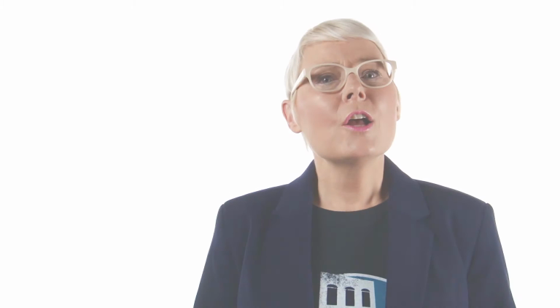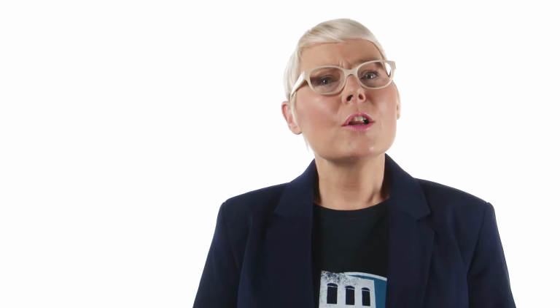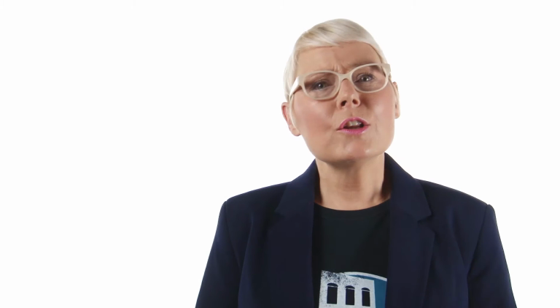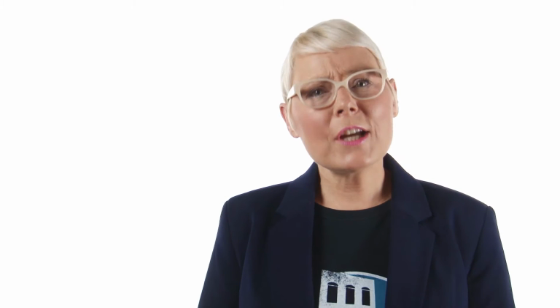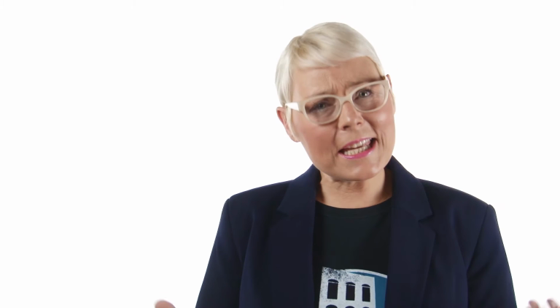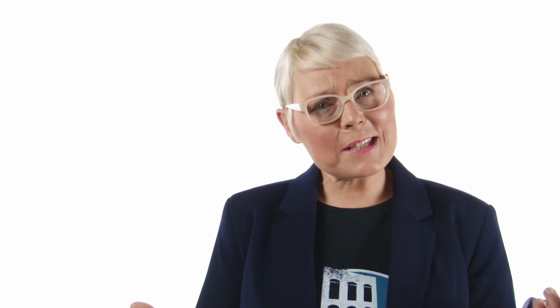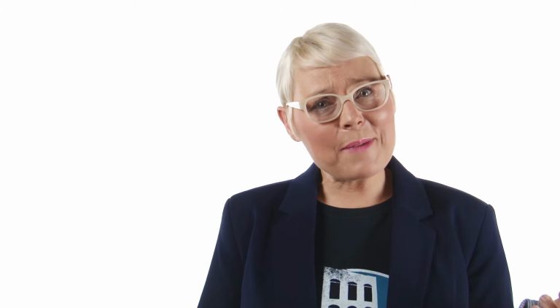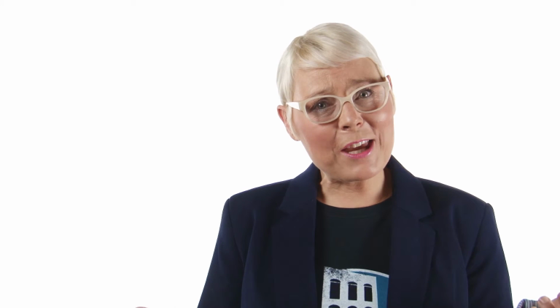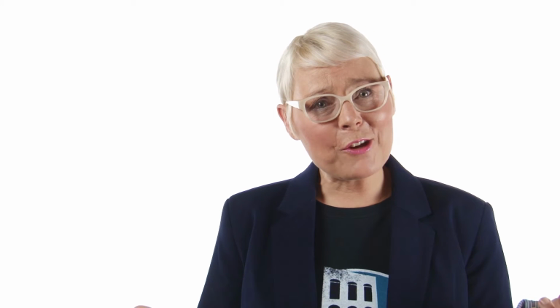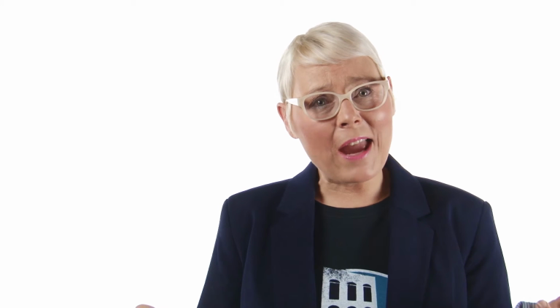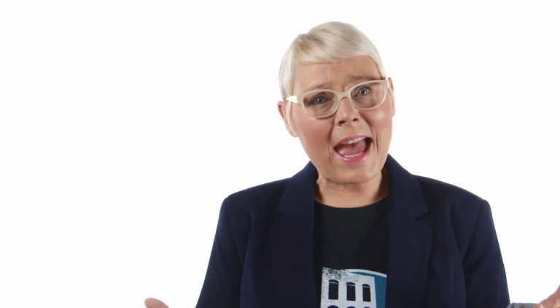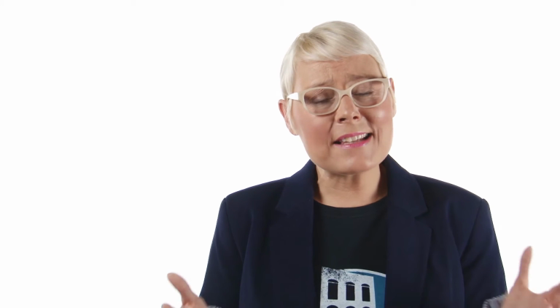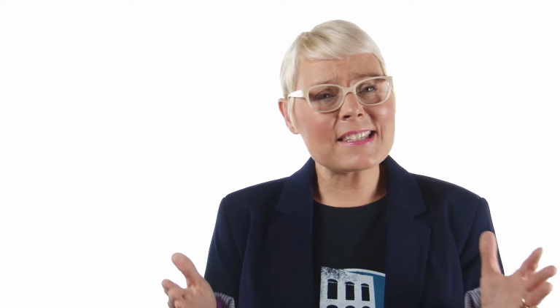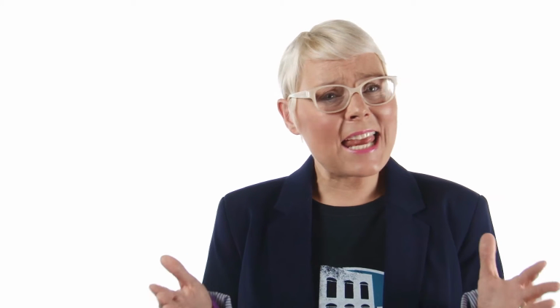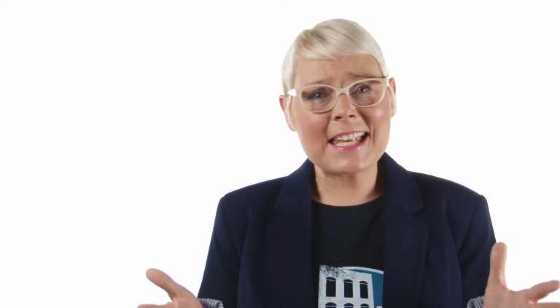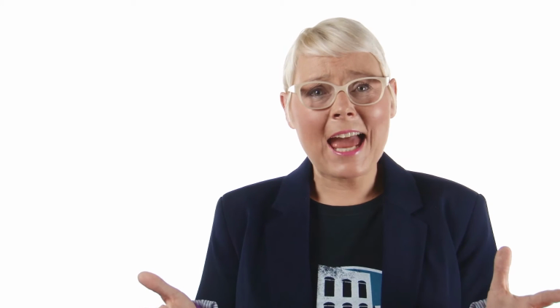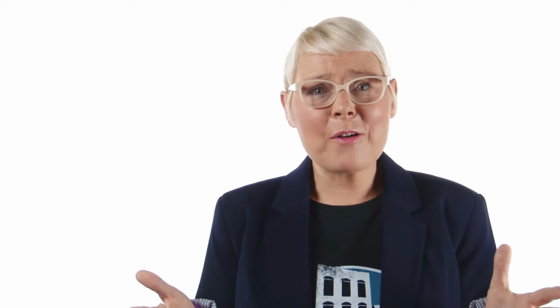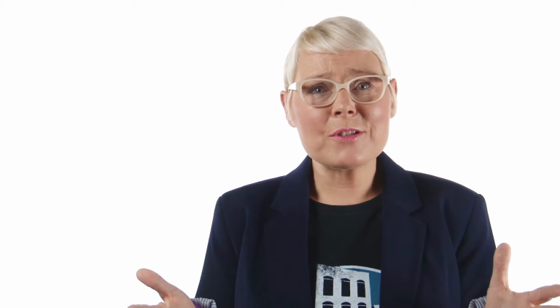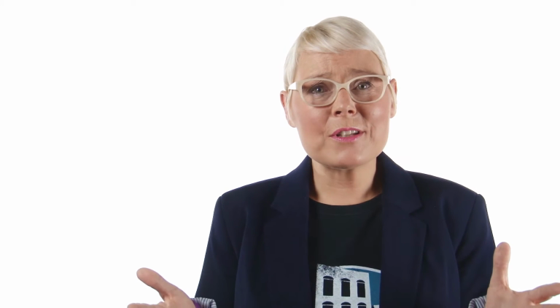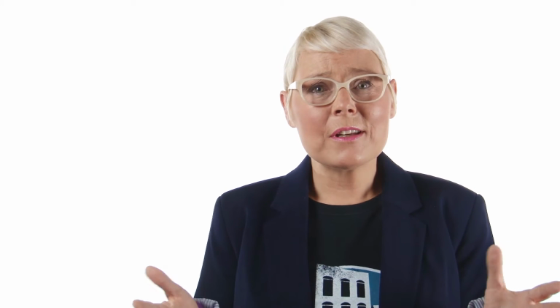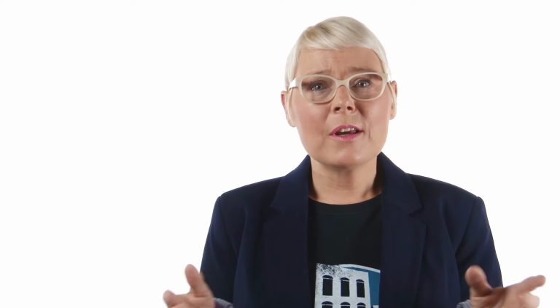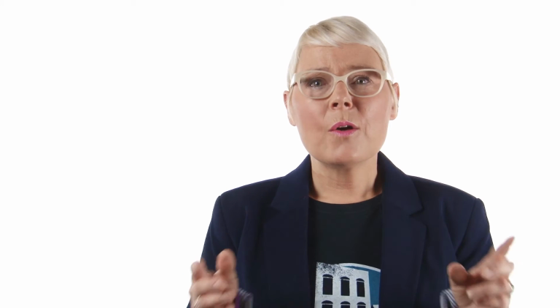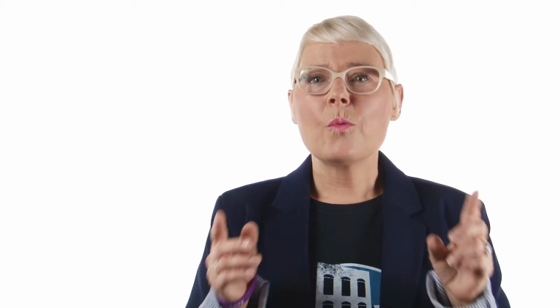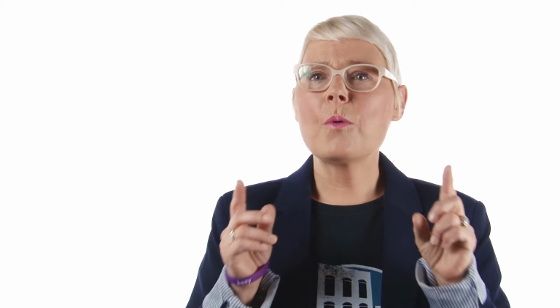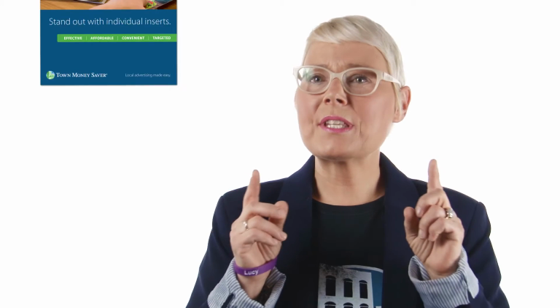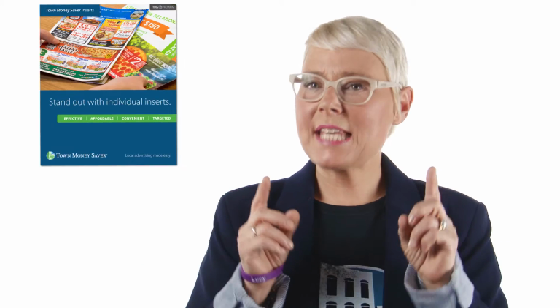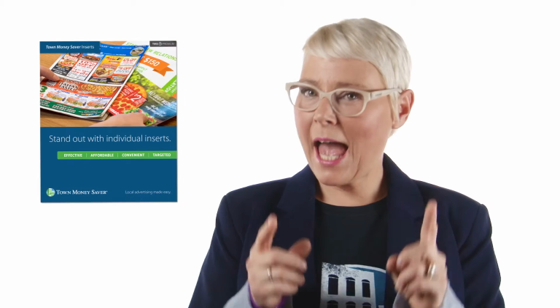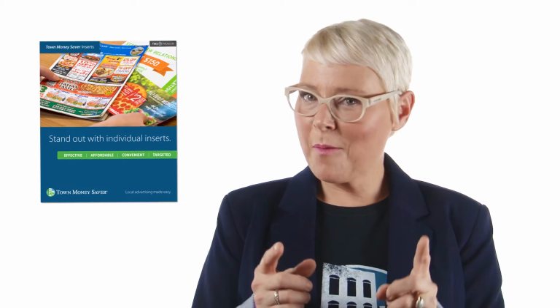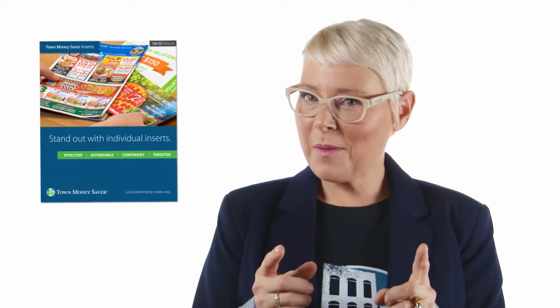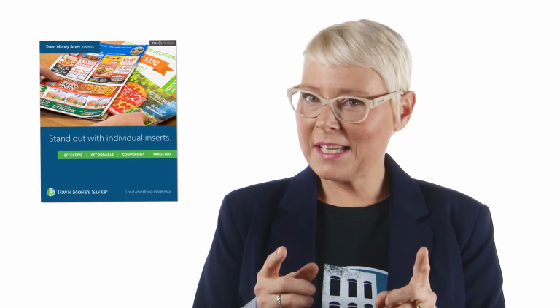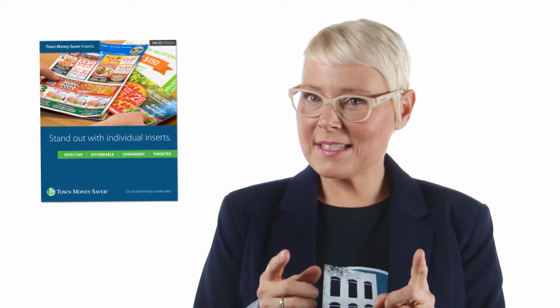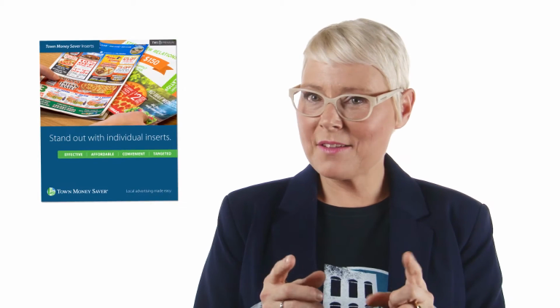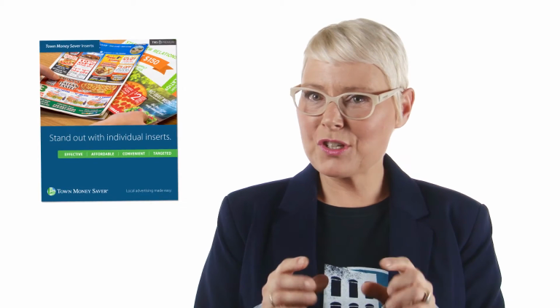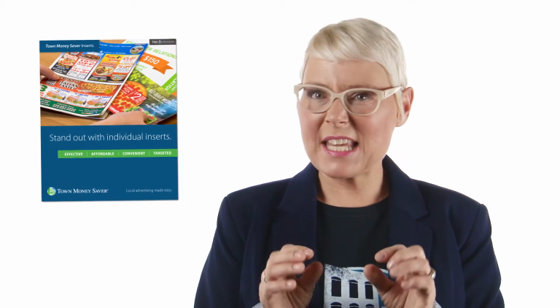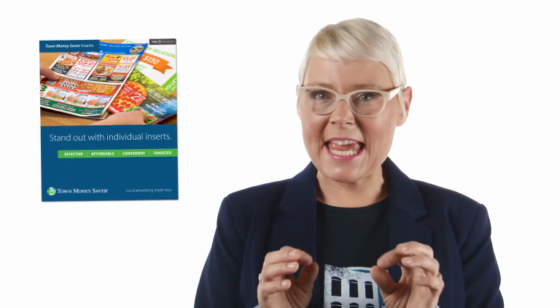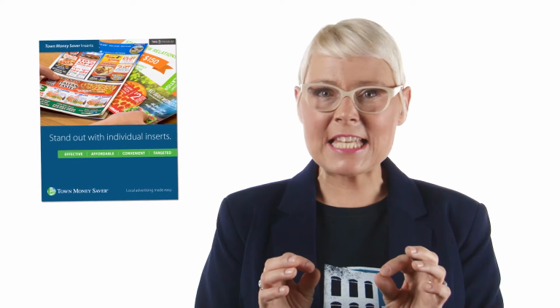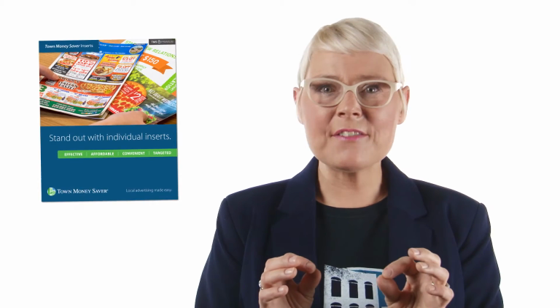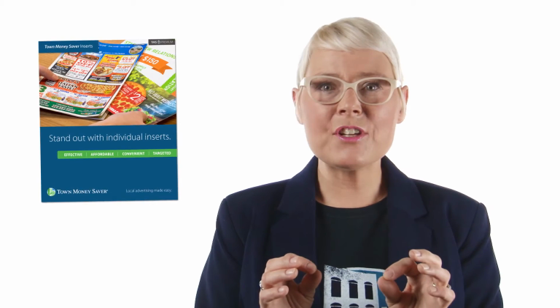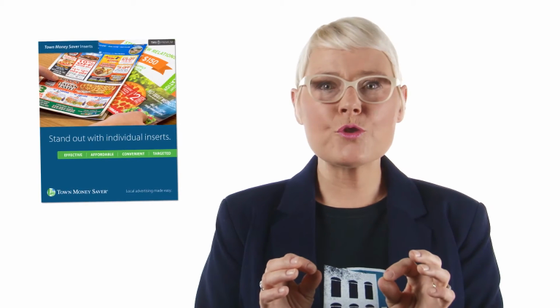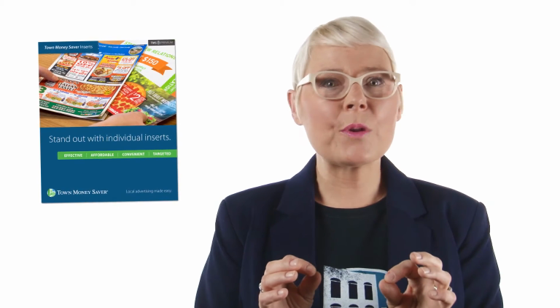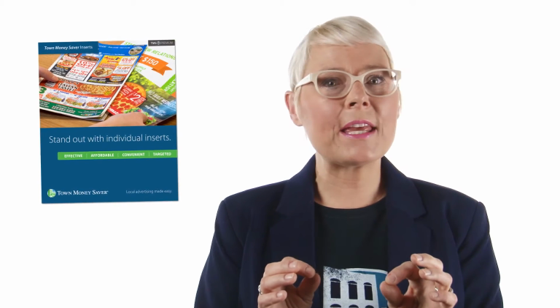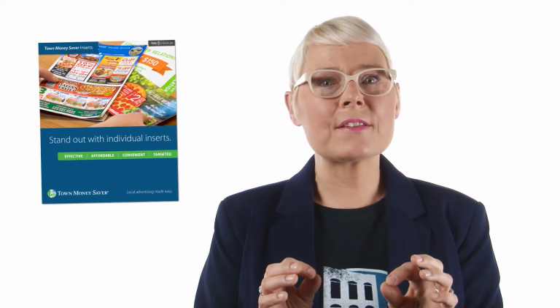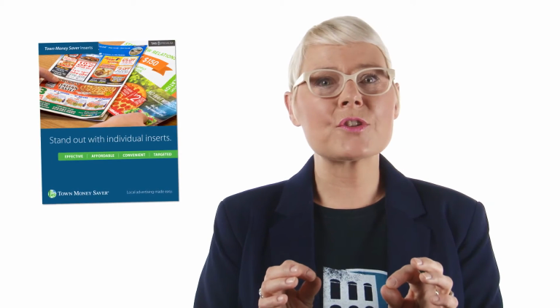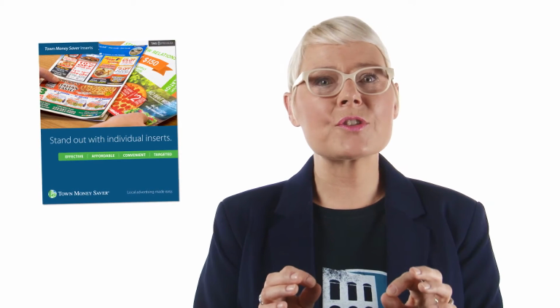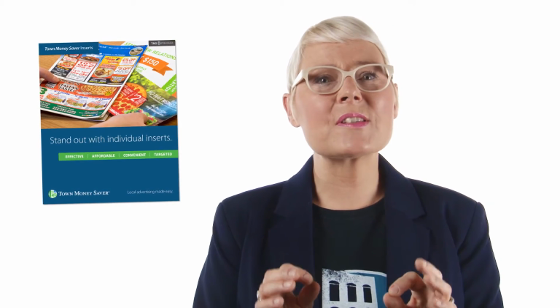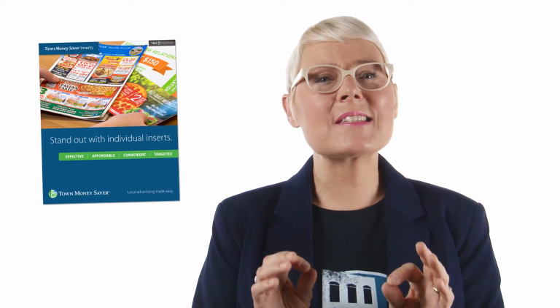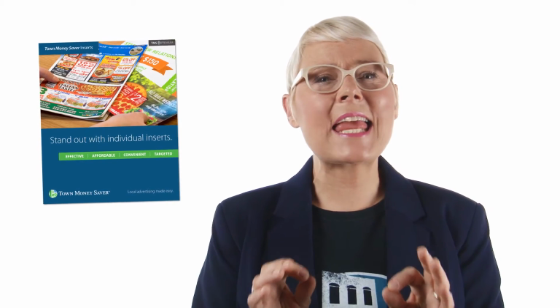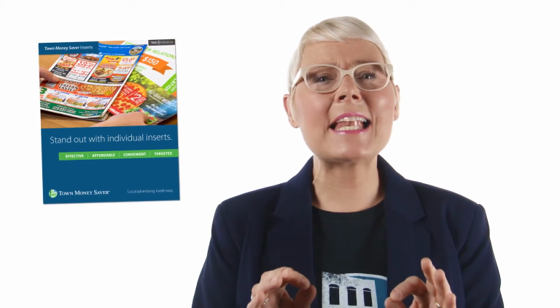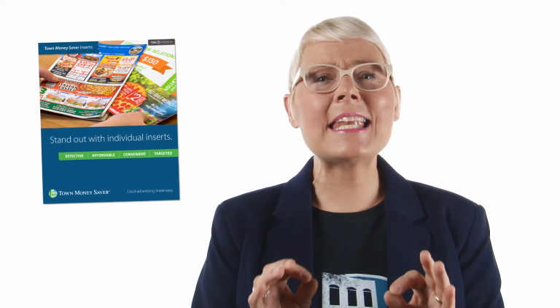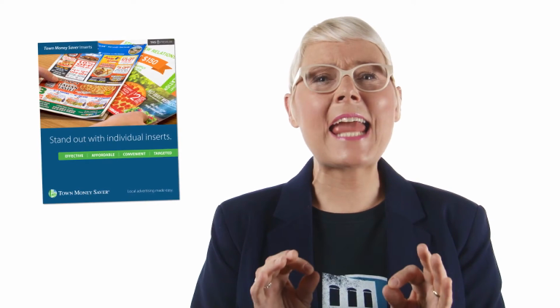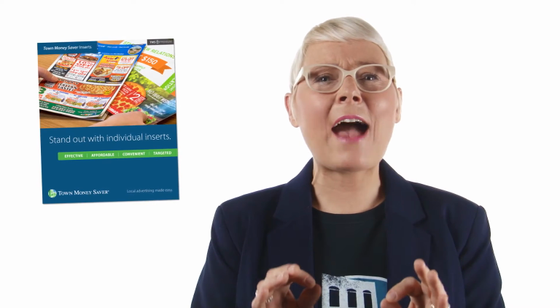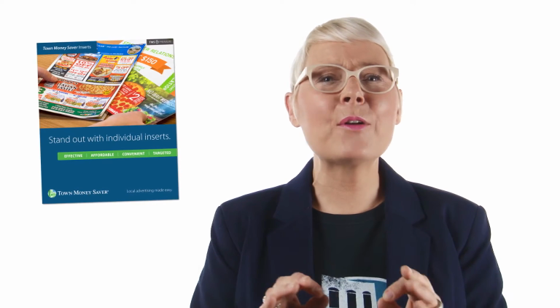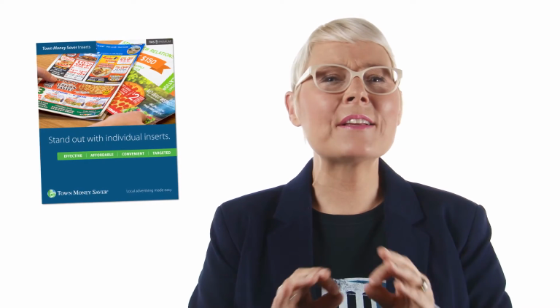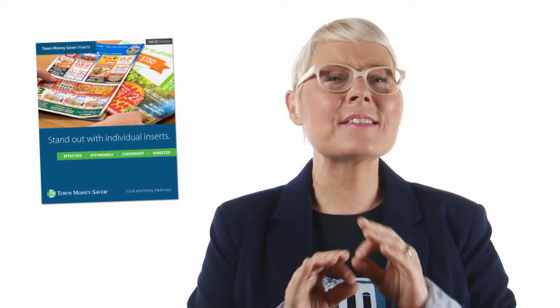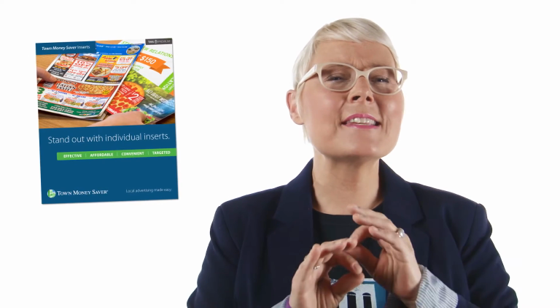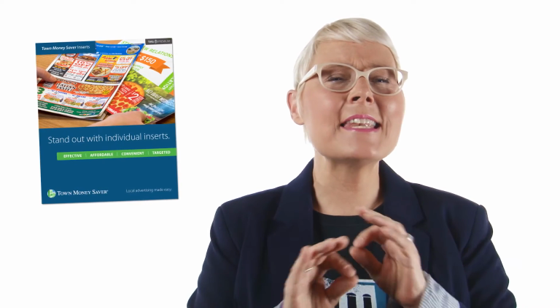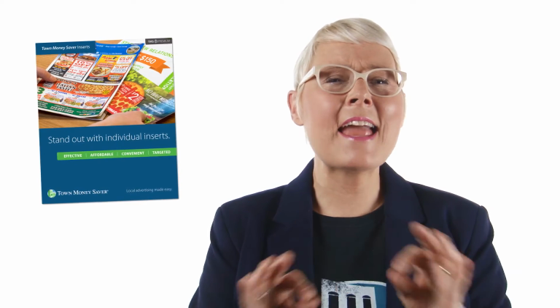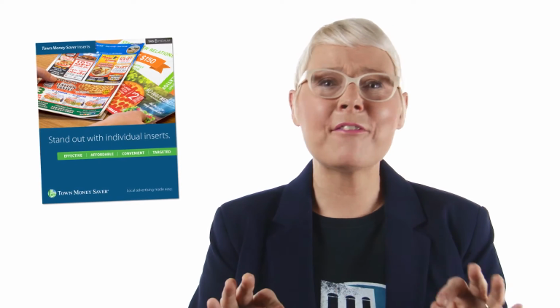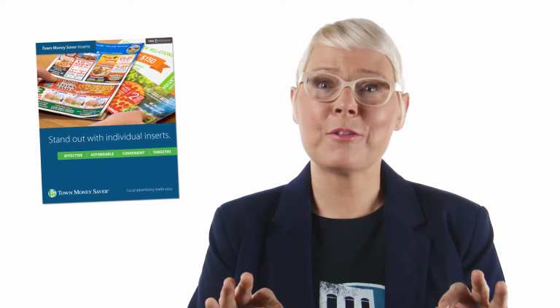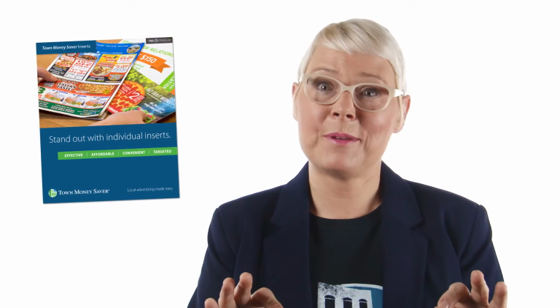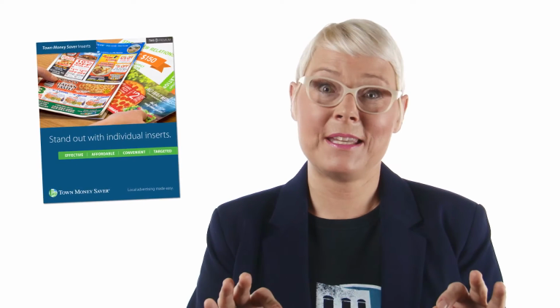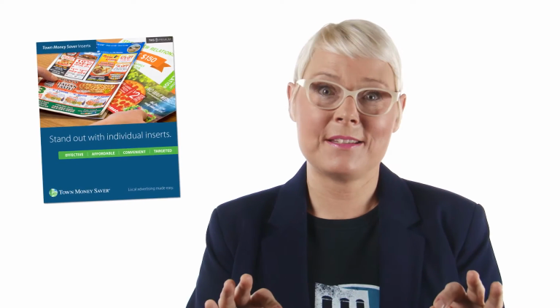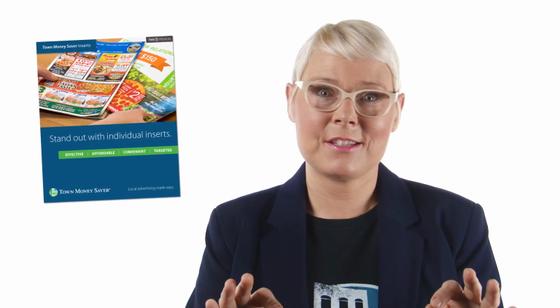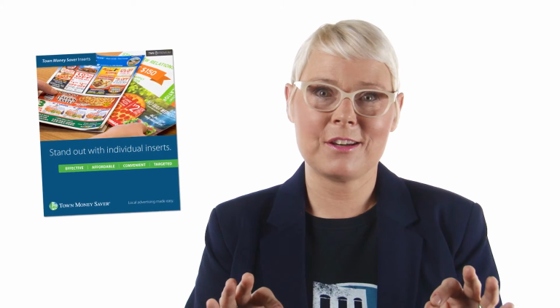Looking to make your ads stand out? Well, with Town Money Saver's individual inserts, standing out has never been easier.